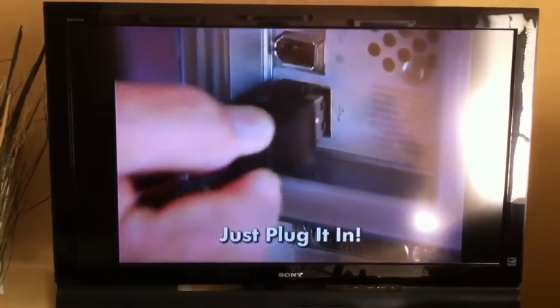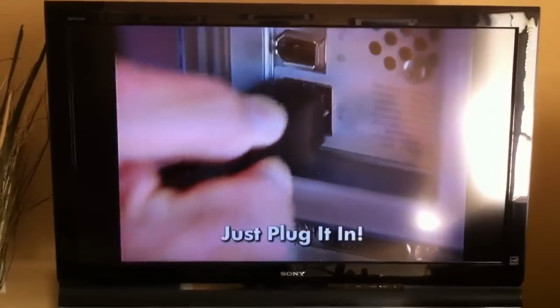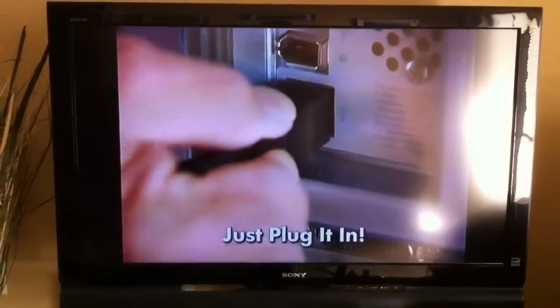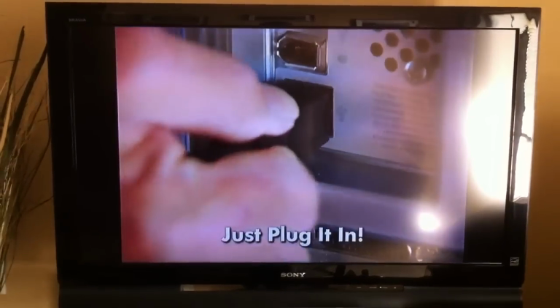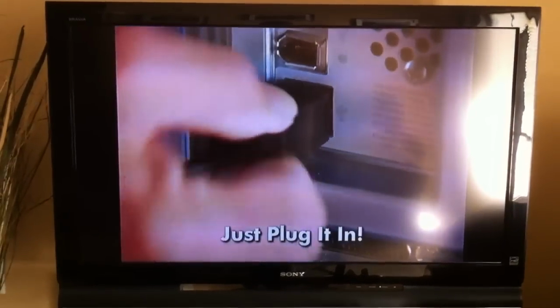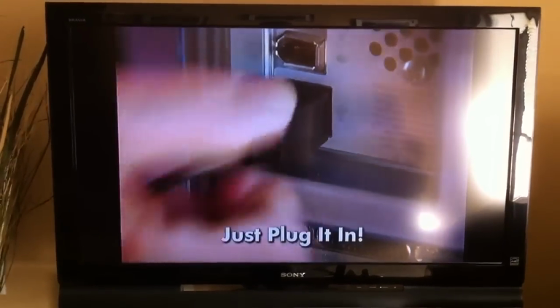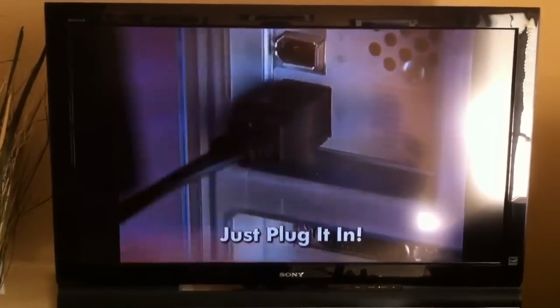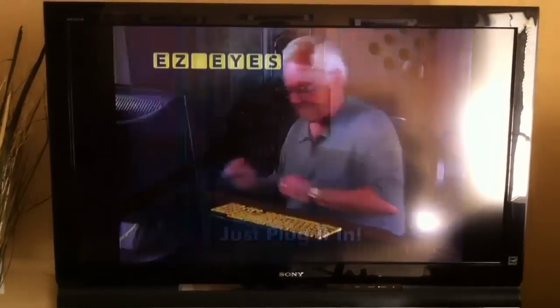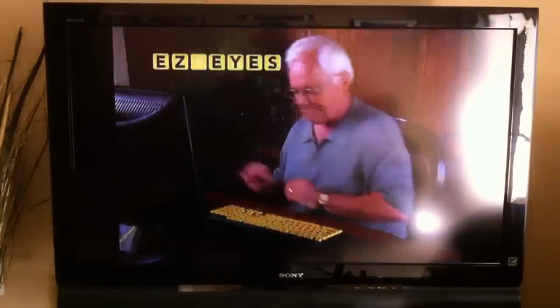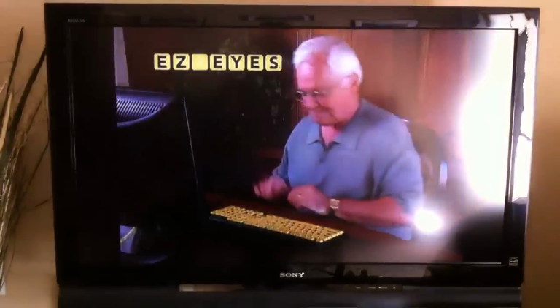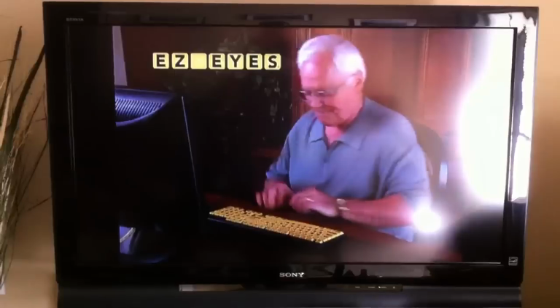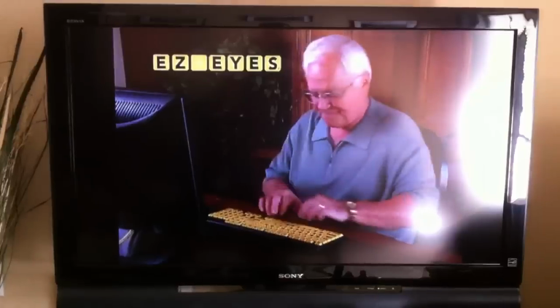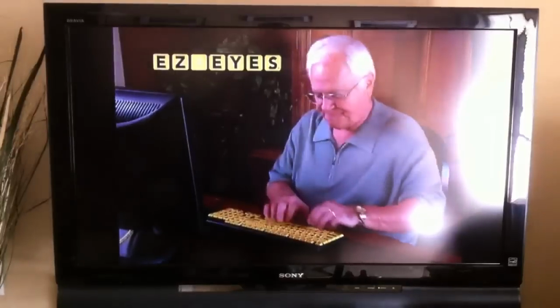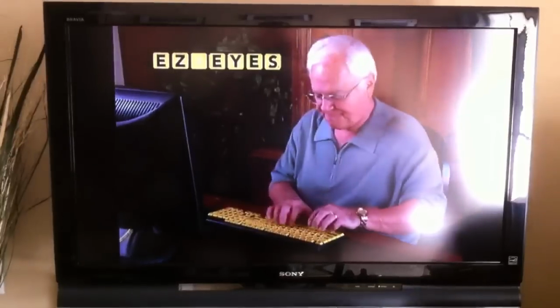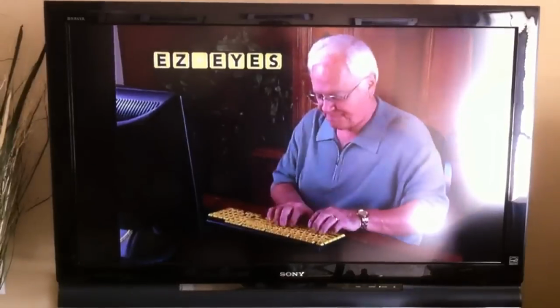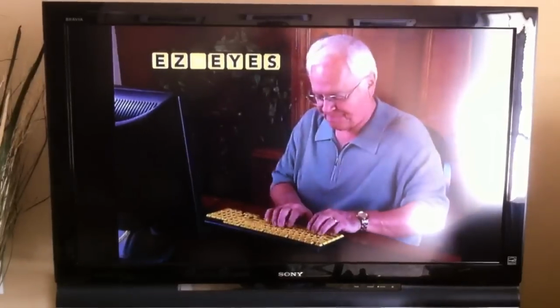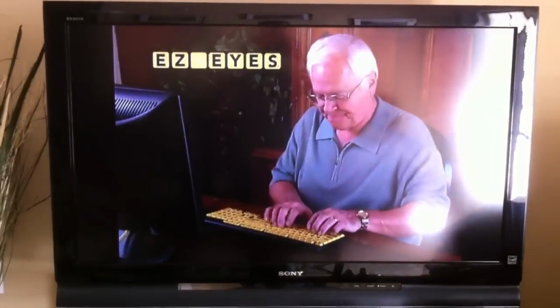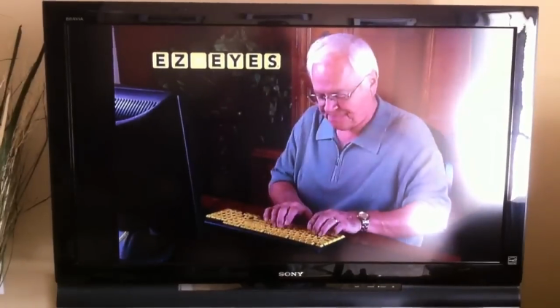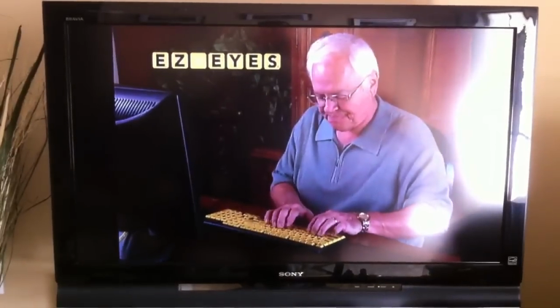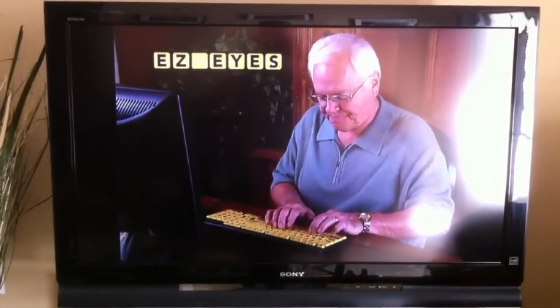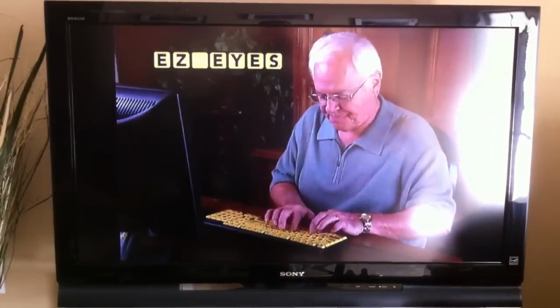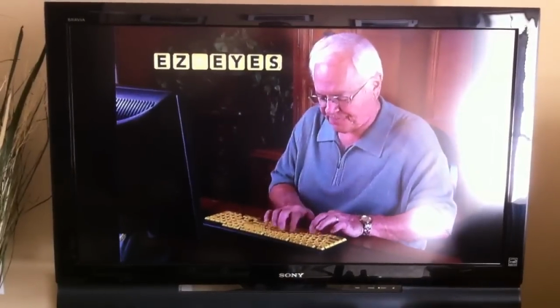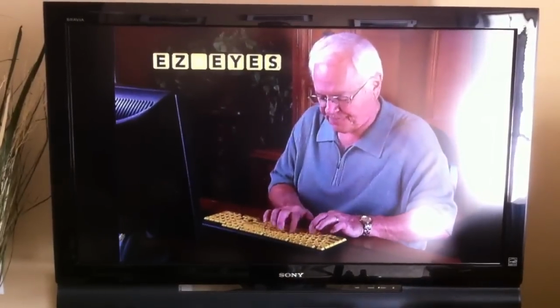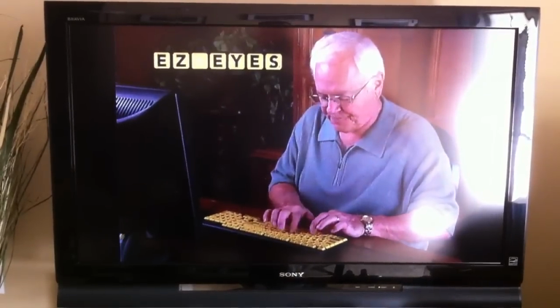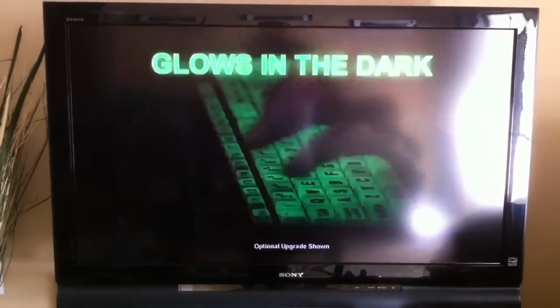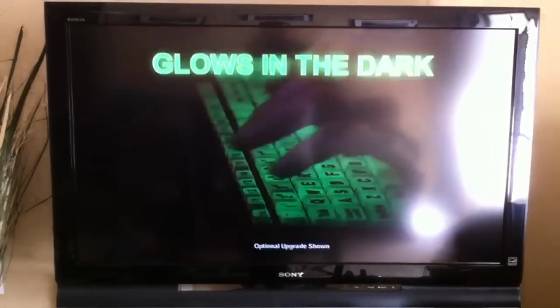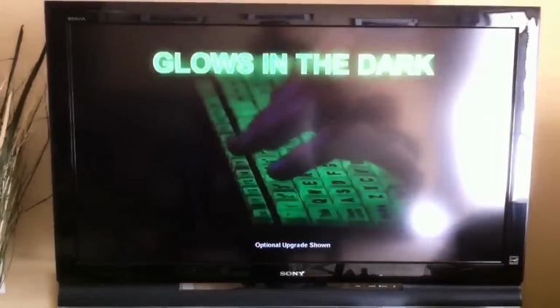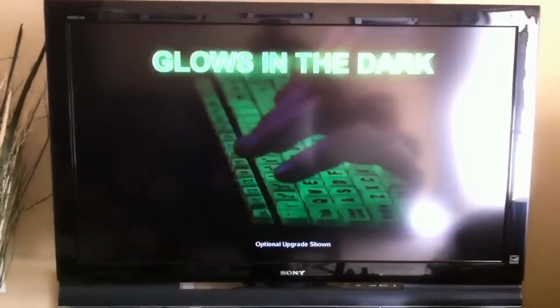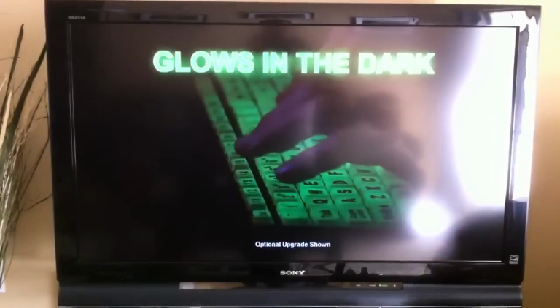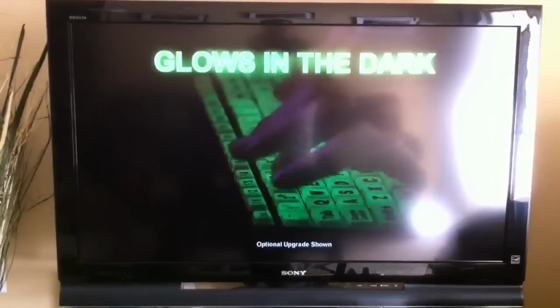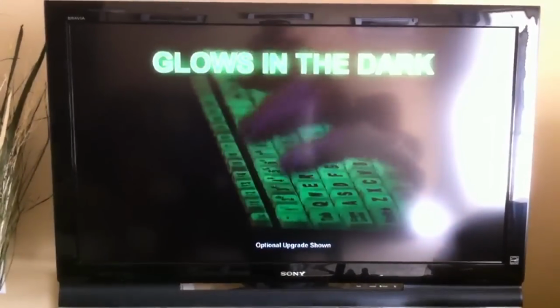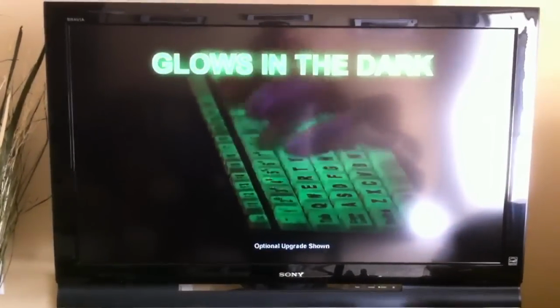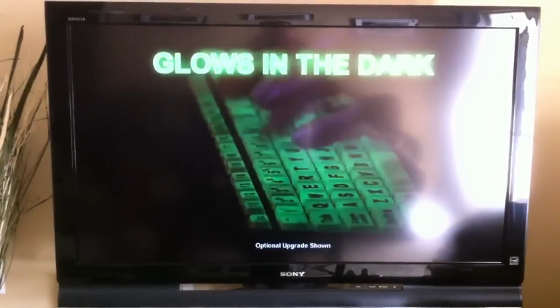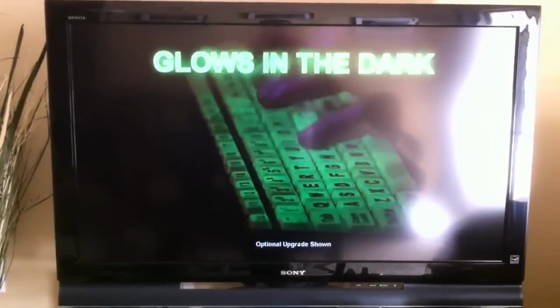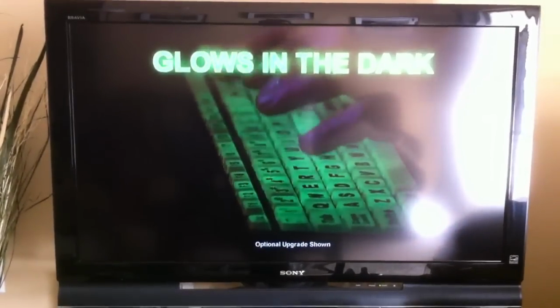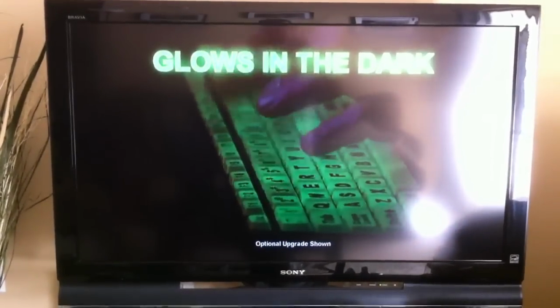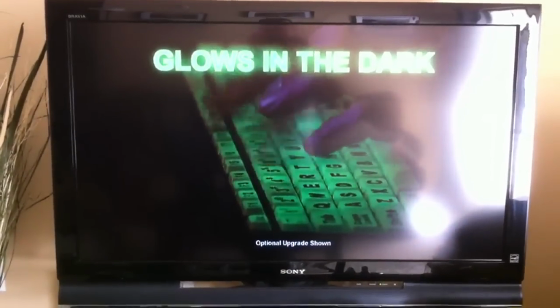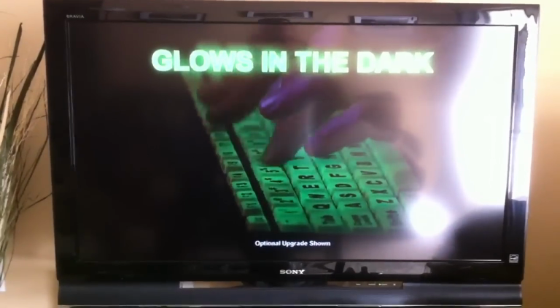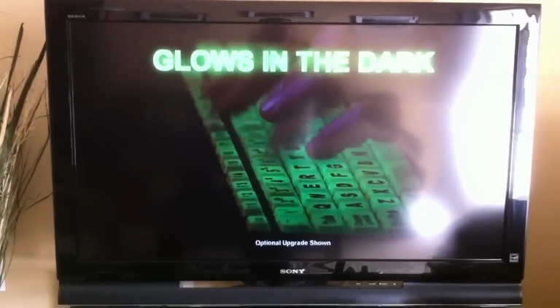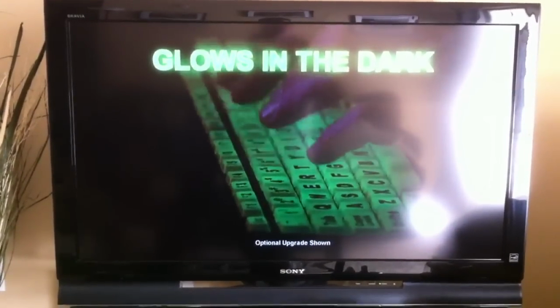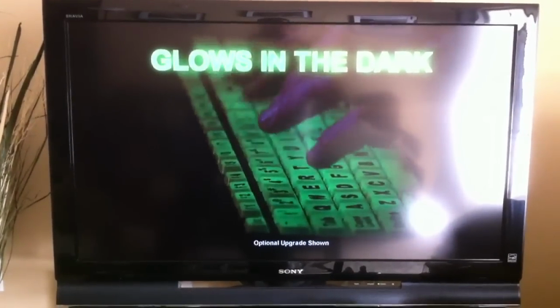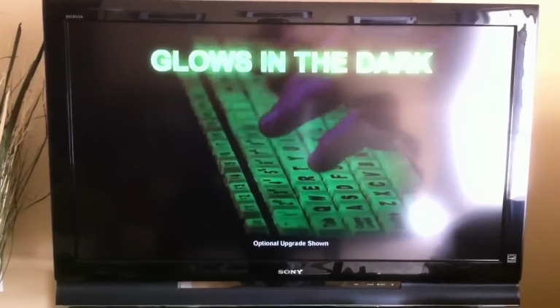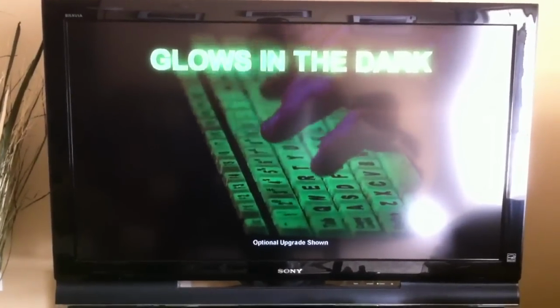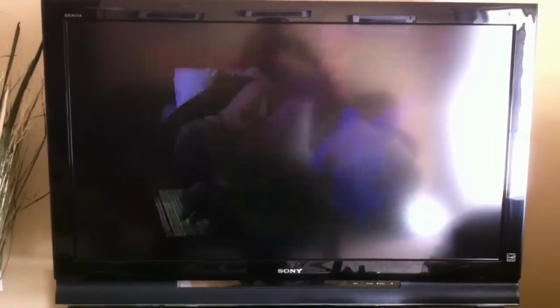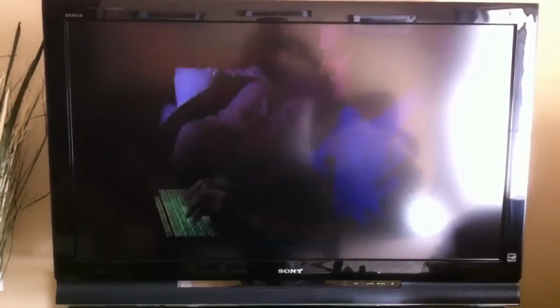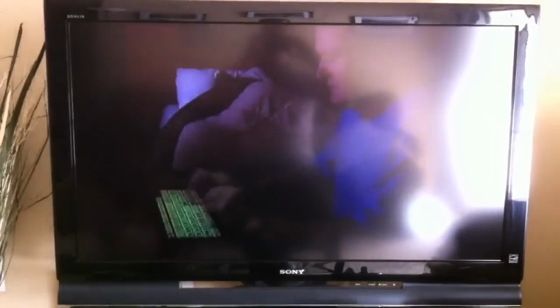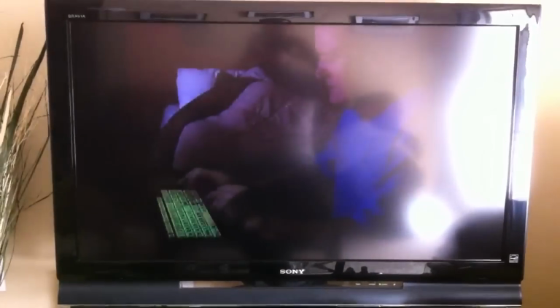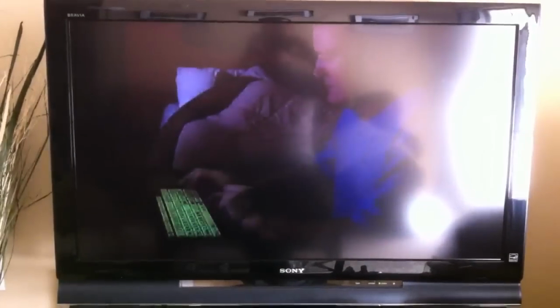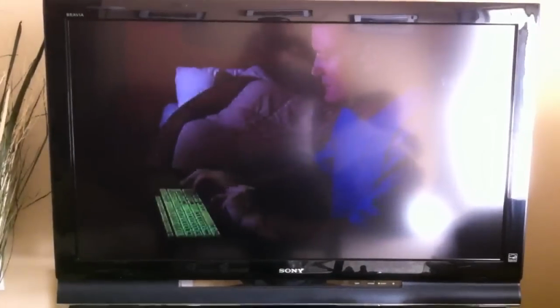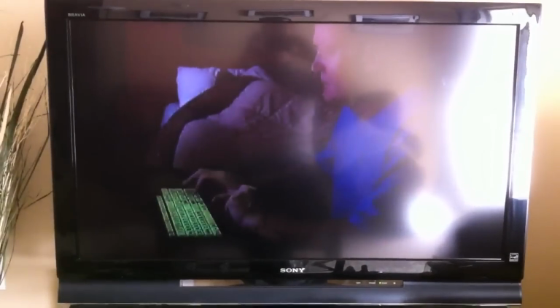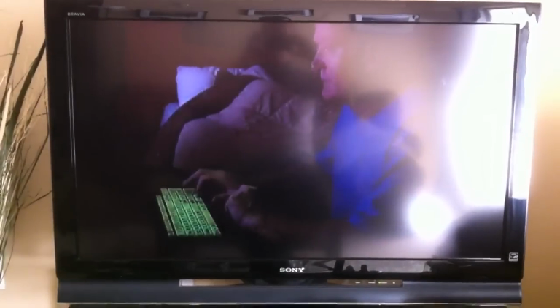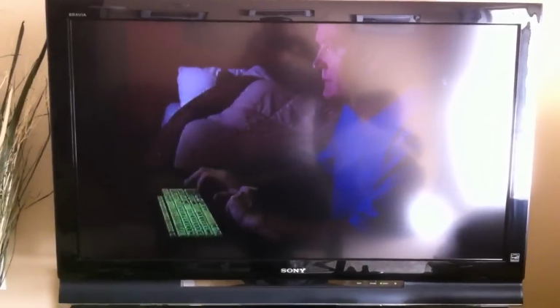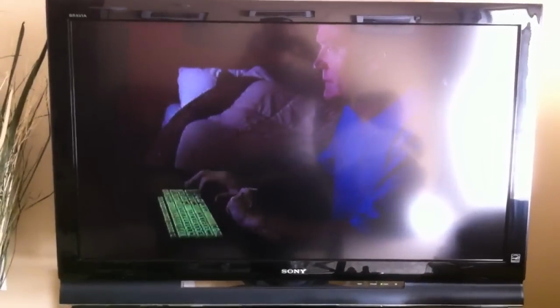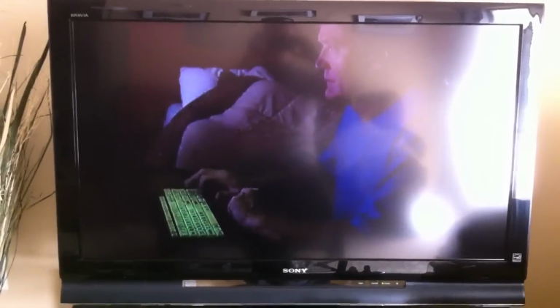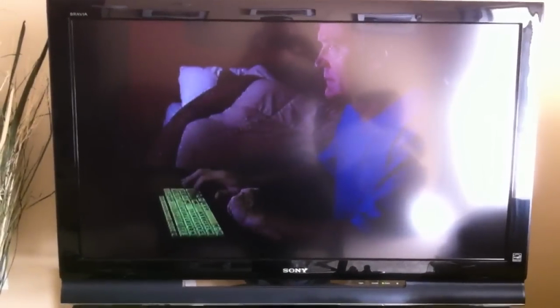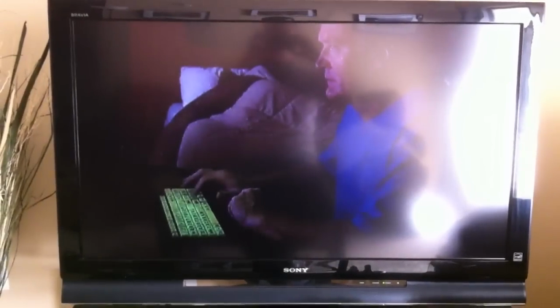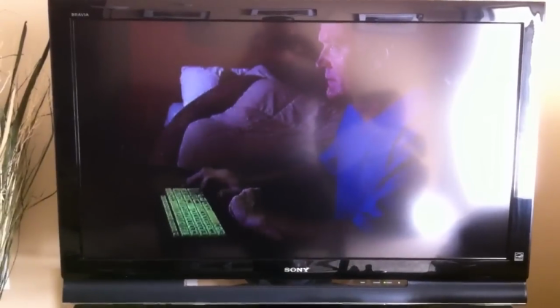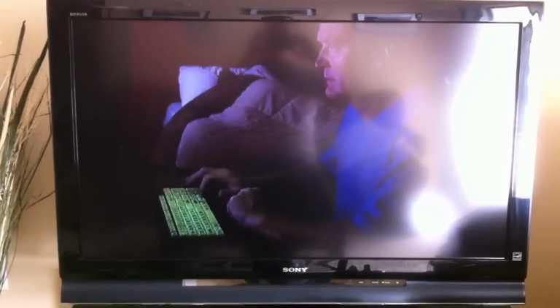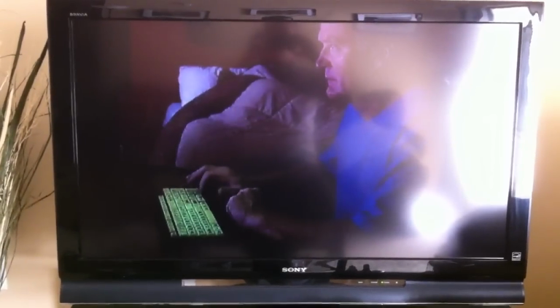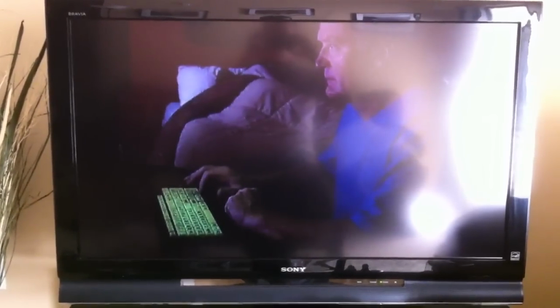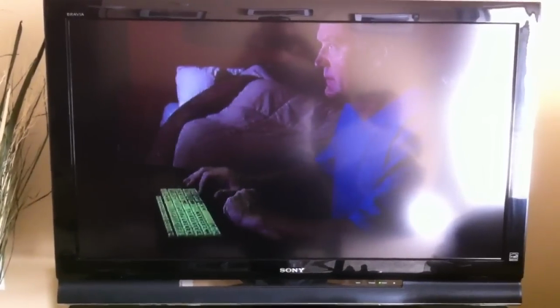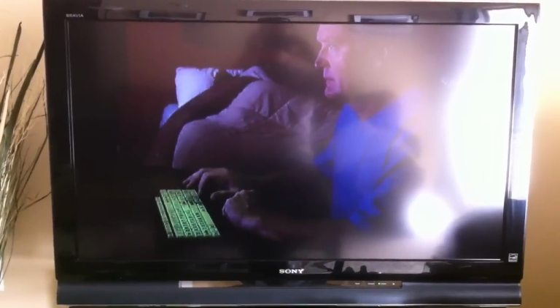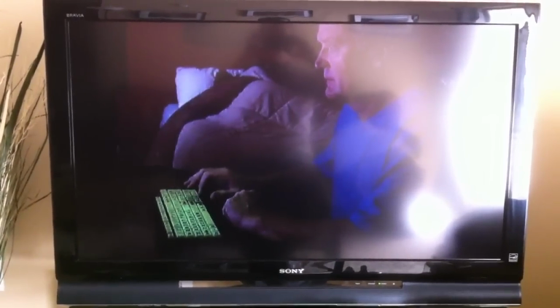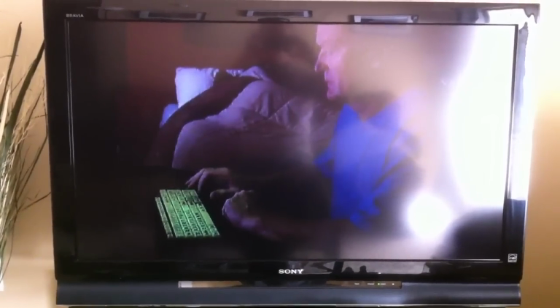Just plug it in, and it starts working right away. There's even a version that glows in the dark, so you can work late without disturbing others.